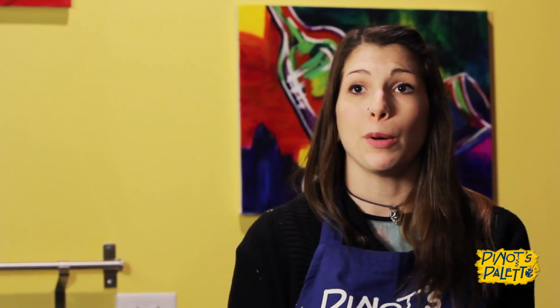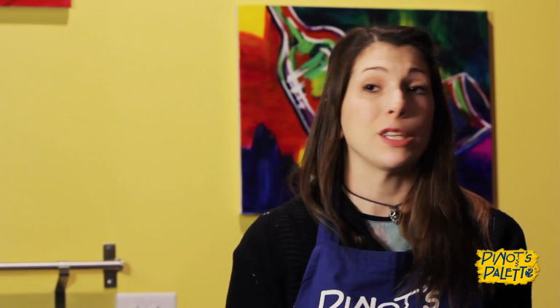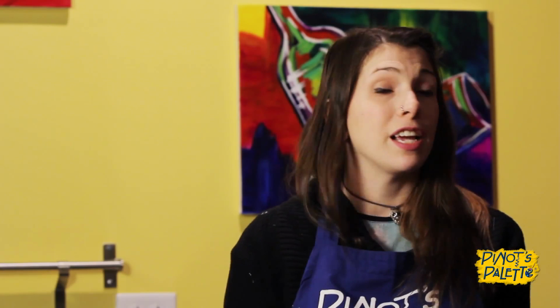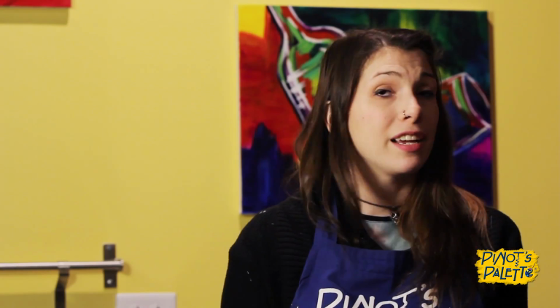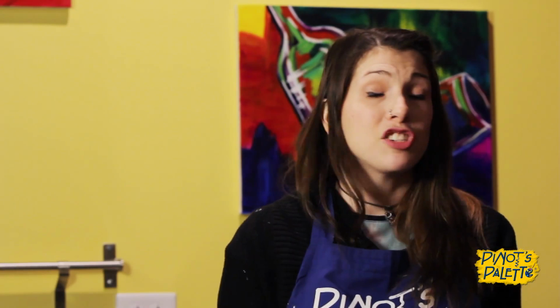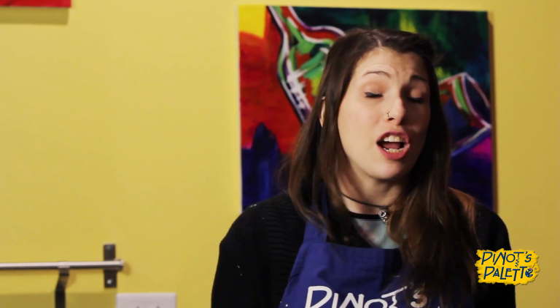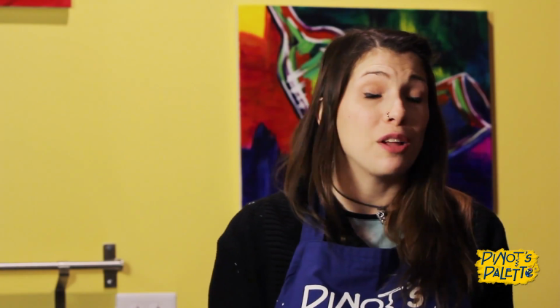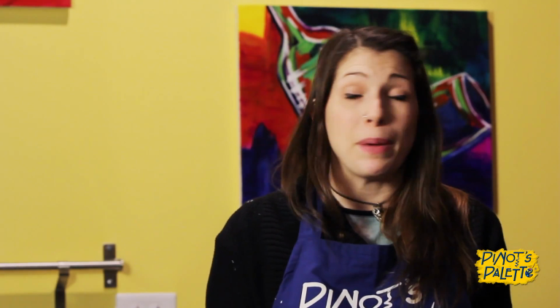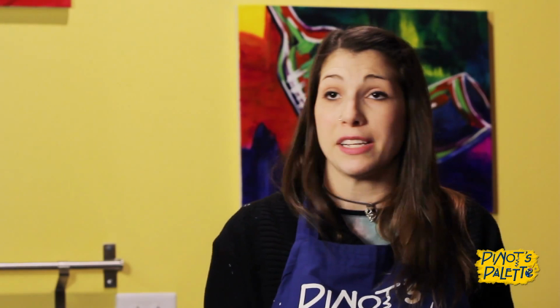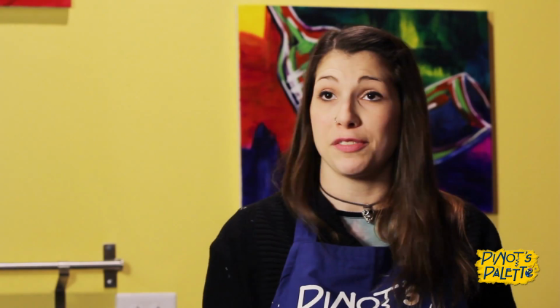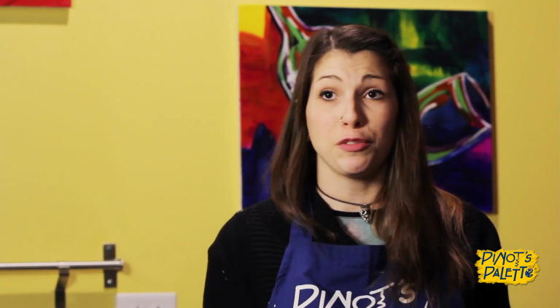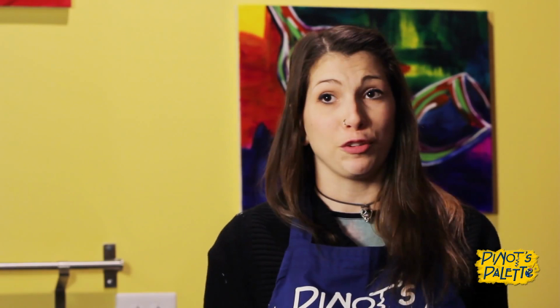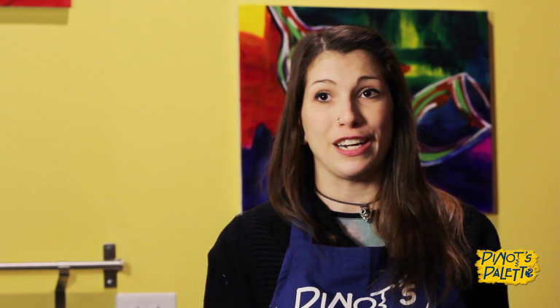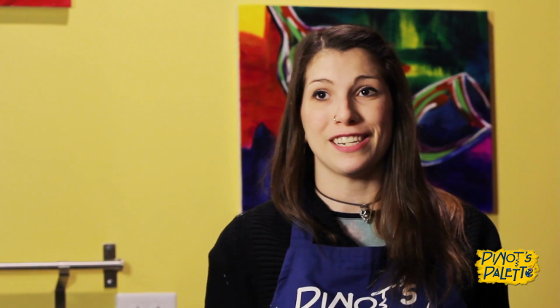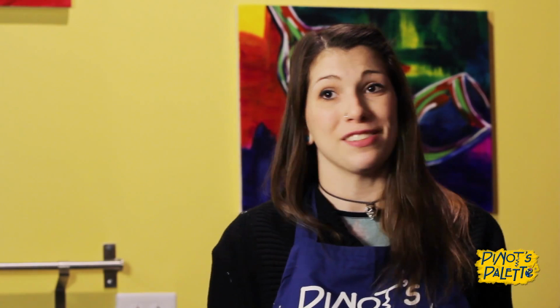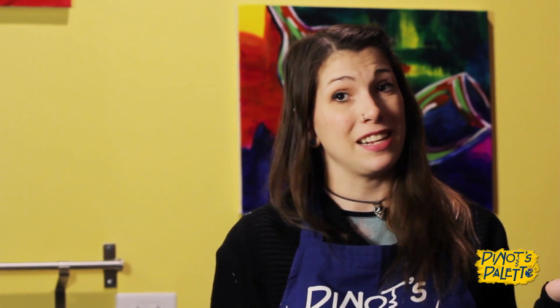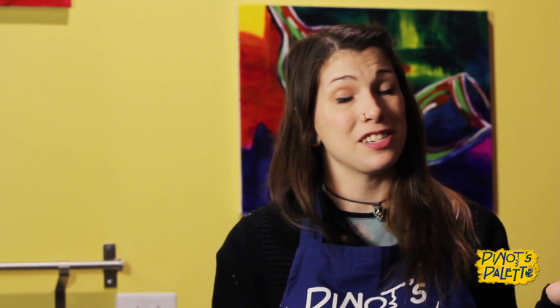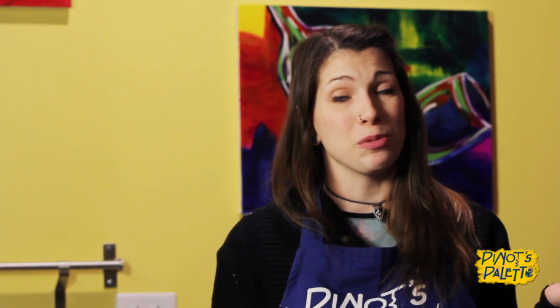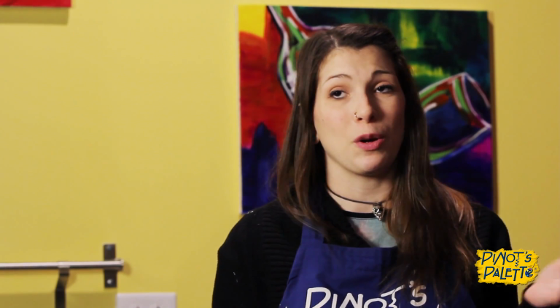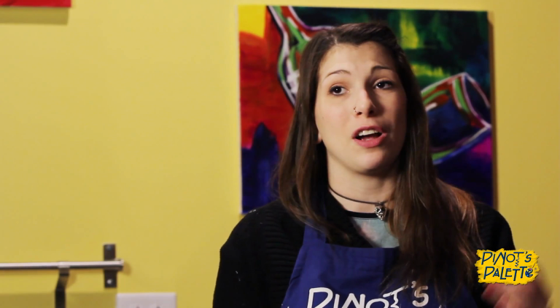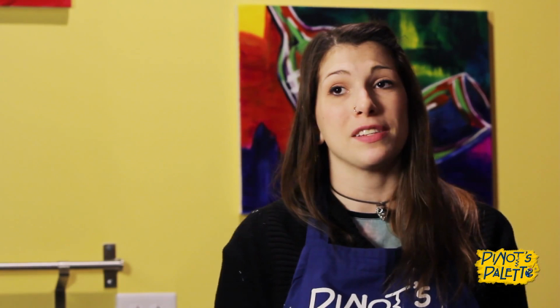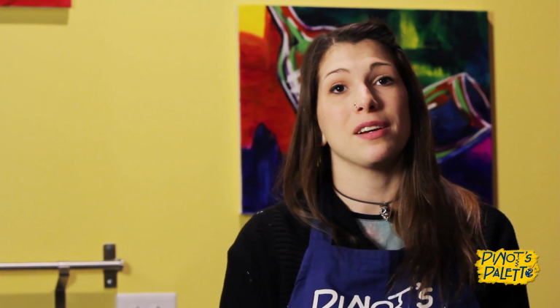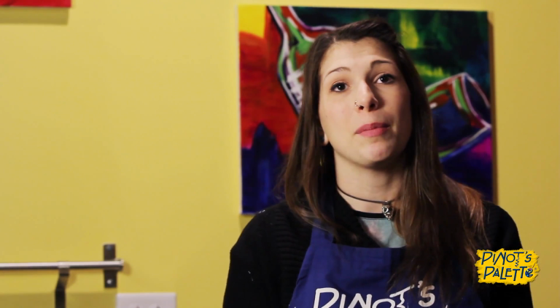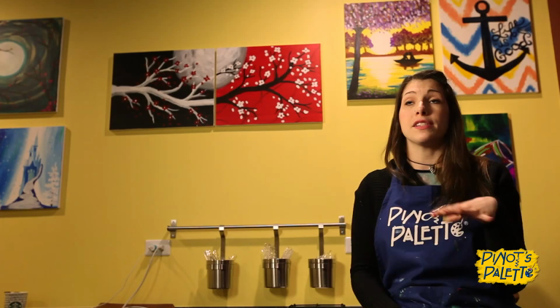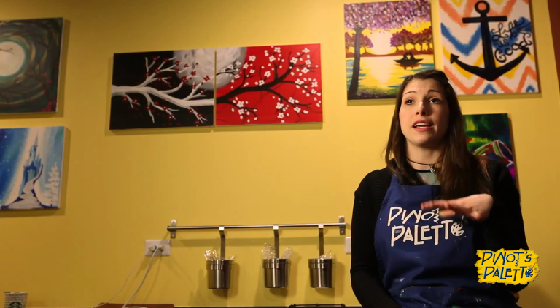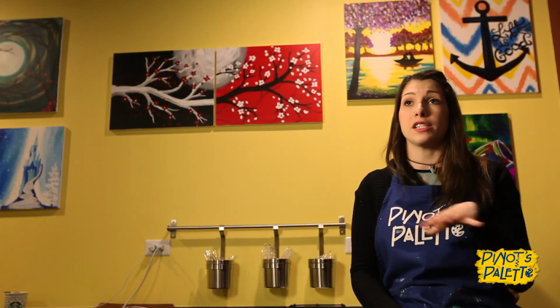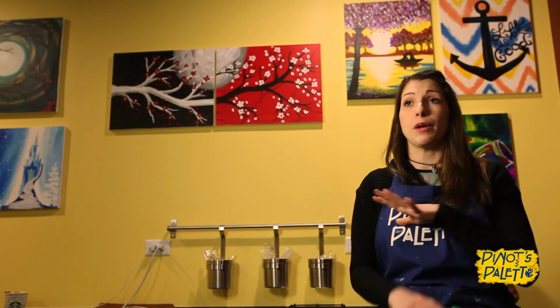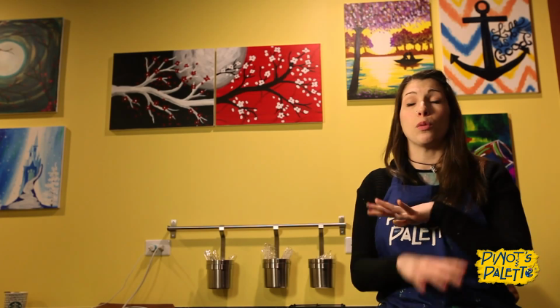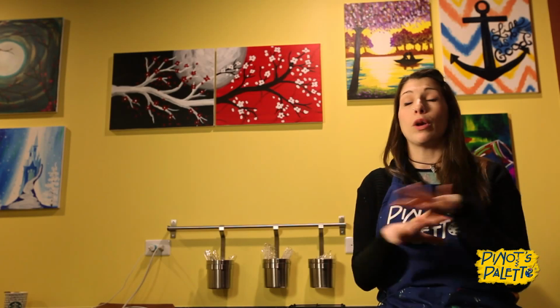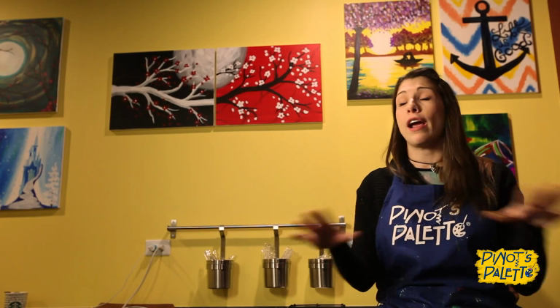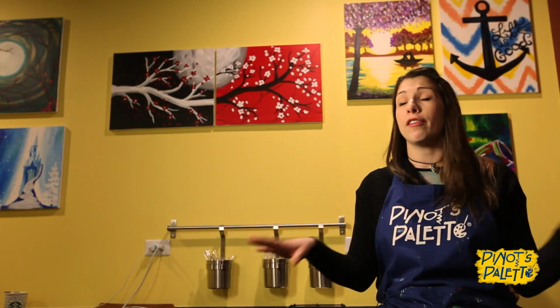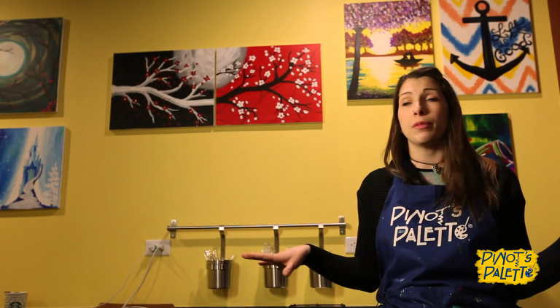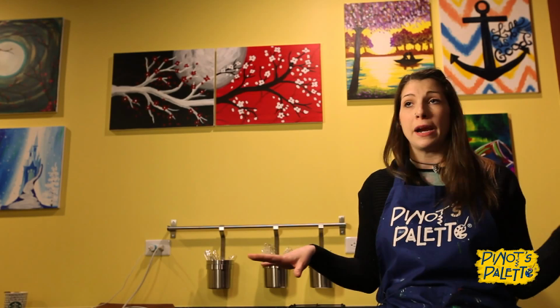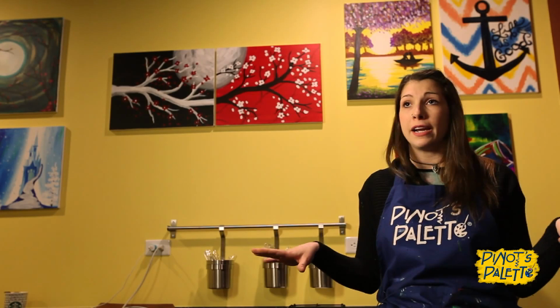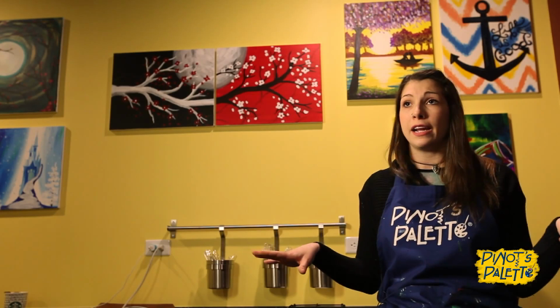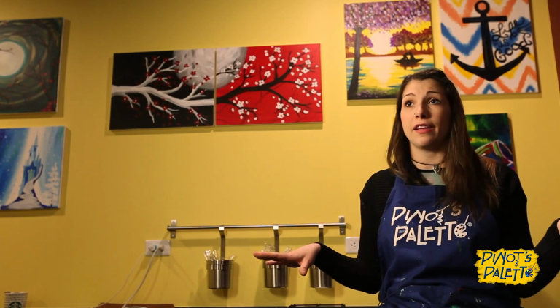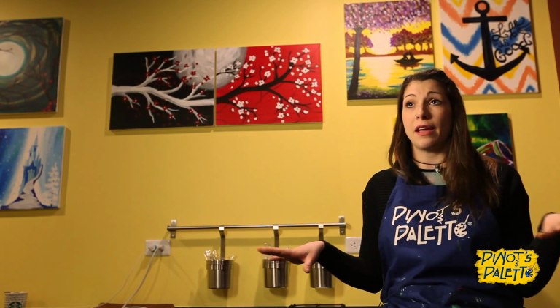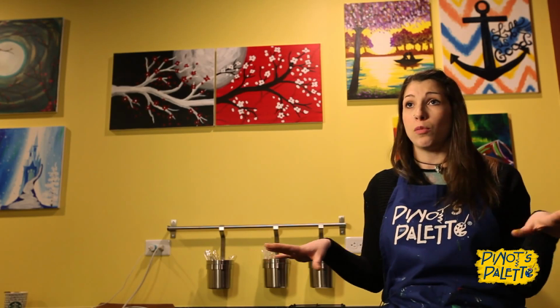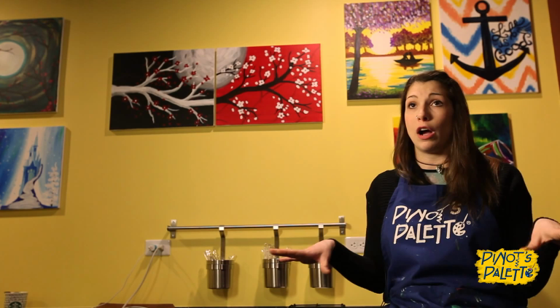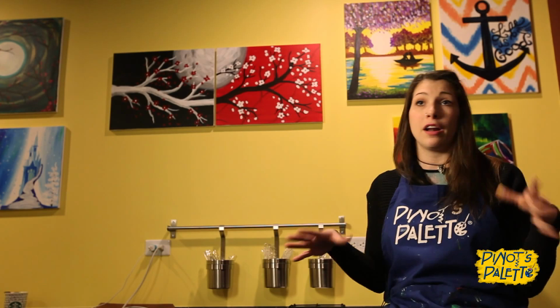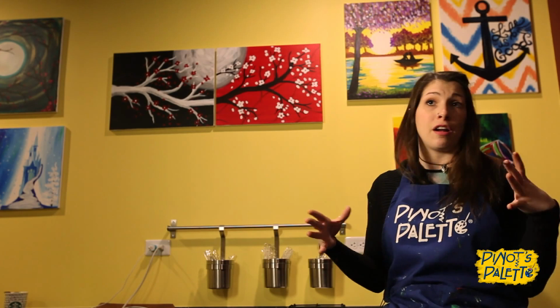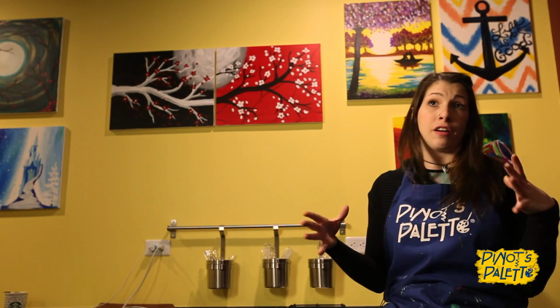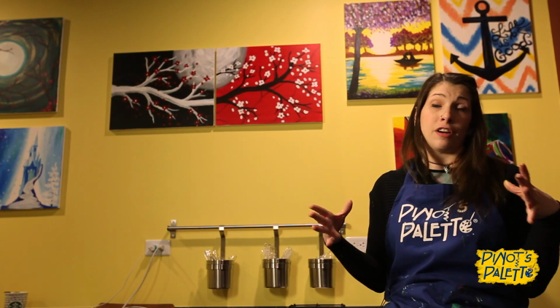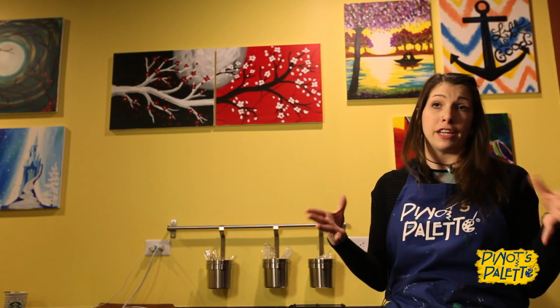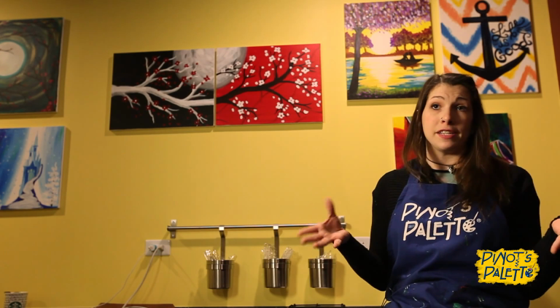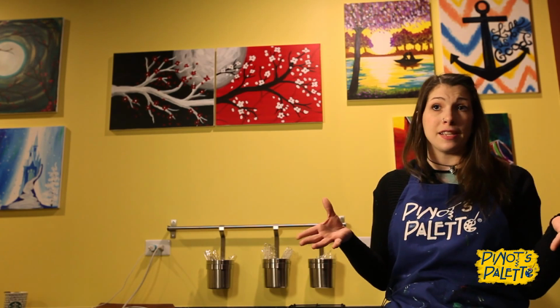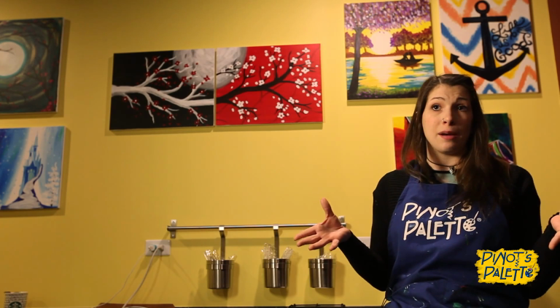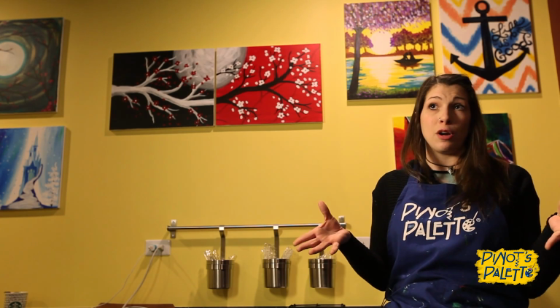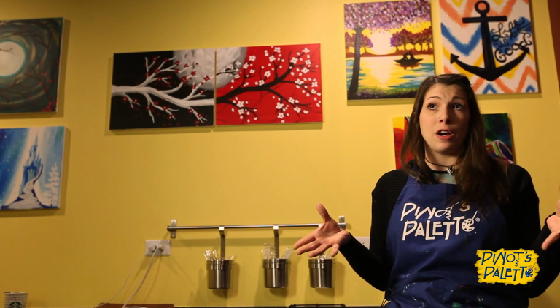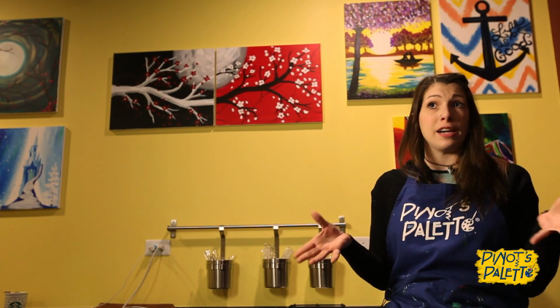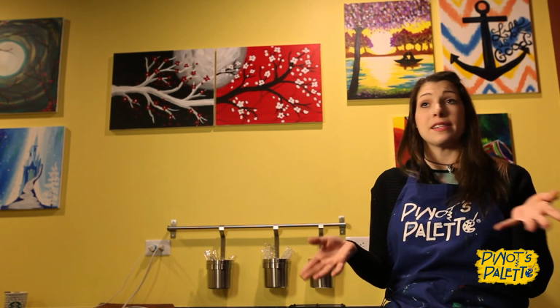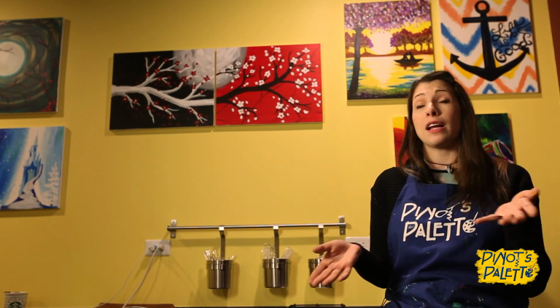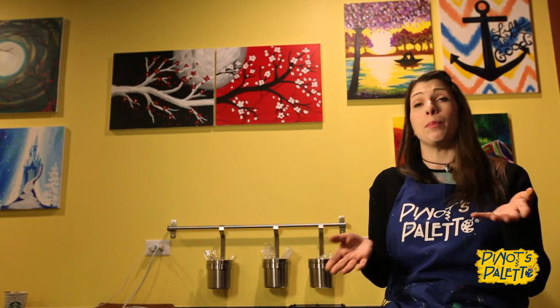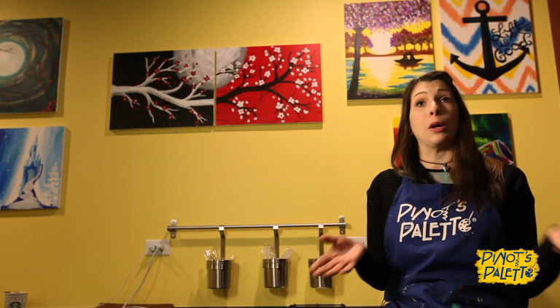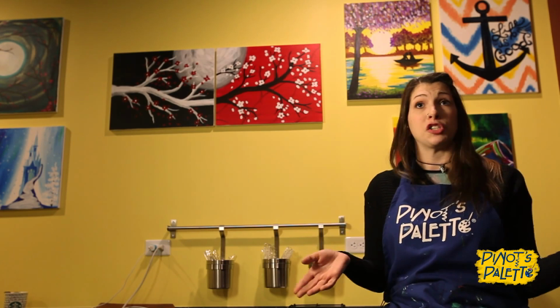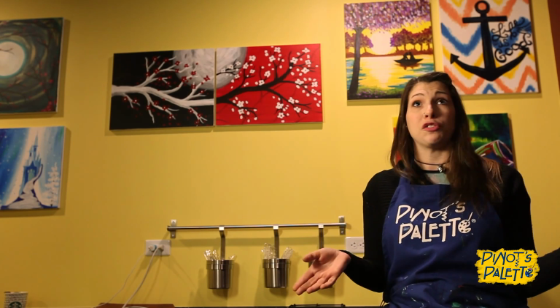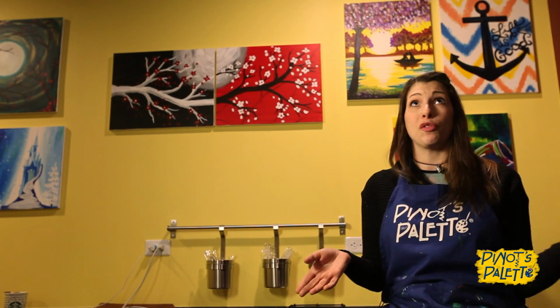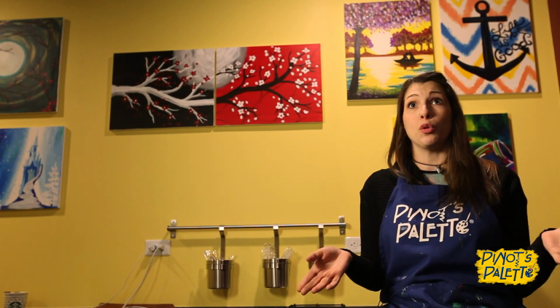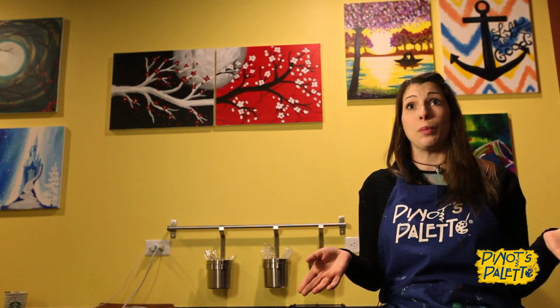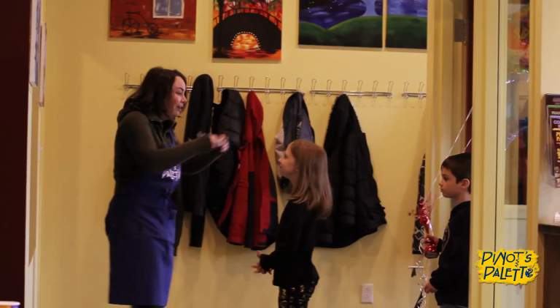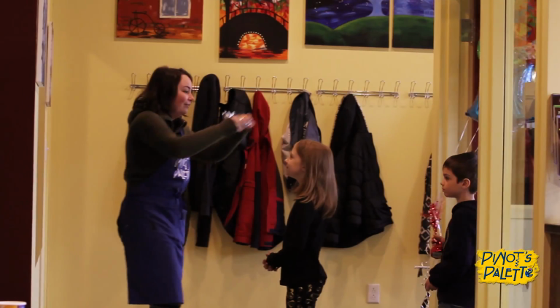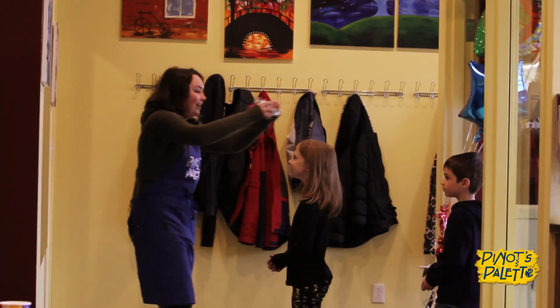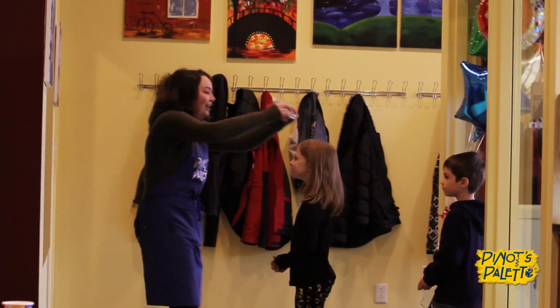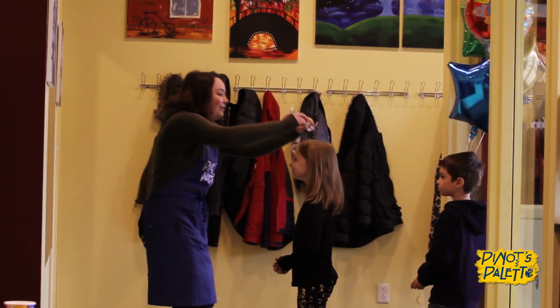Birthday child paints for free, so that's super awesome. They get to pick whatever painting they want out of our kids library. It's got a bunch of cool paintings in there.